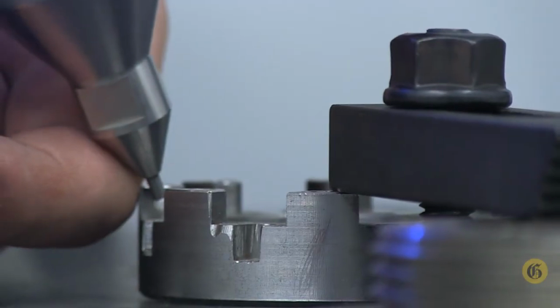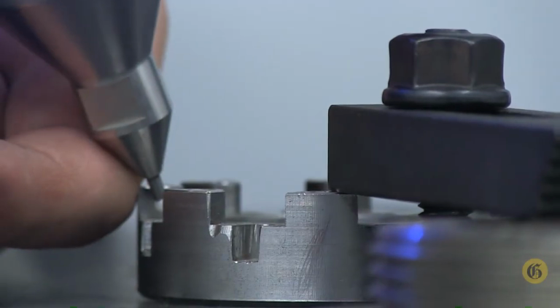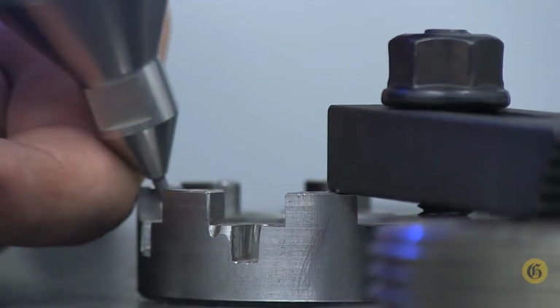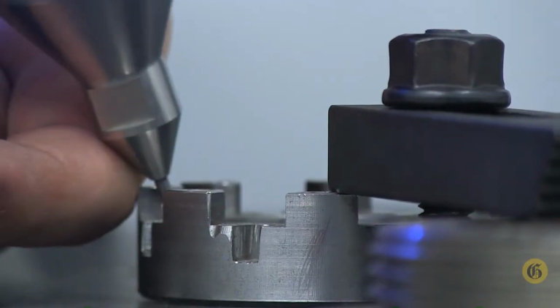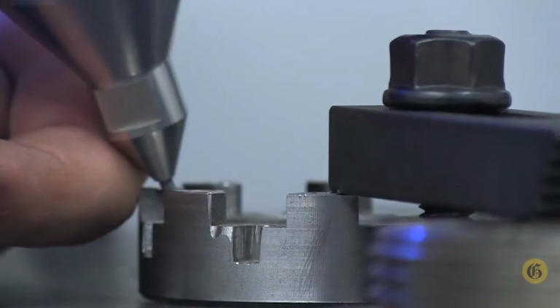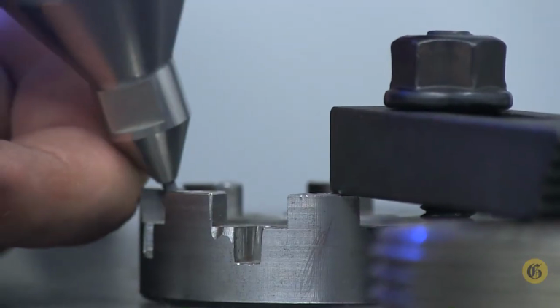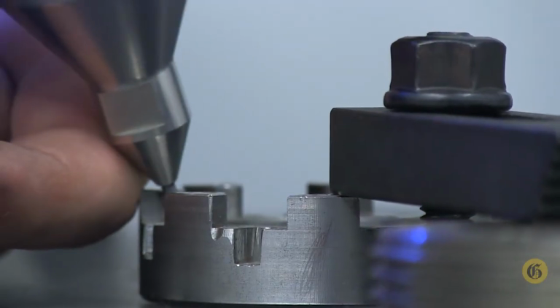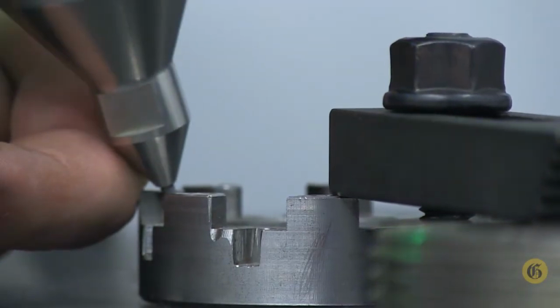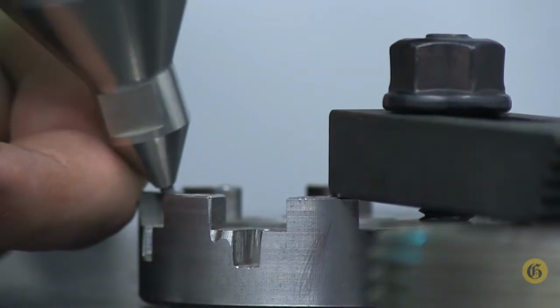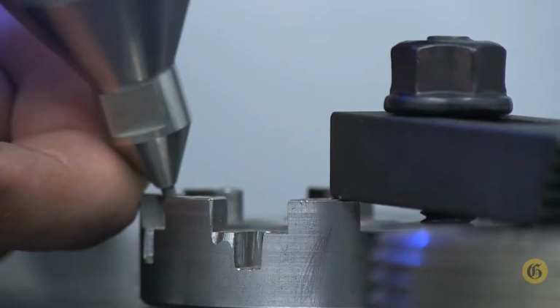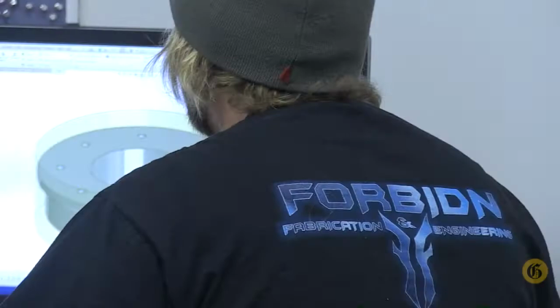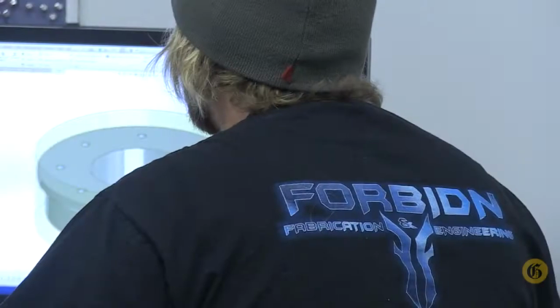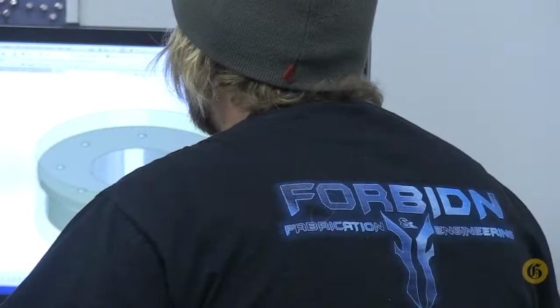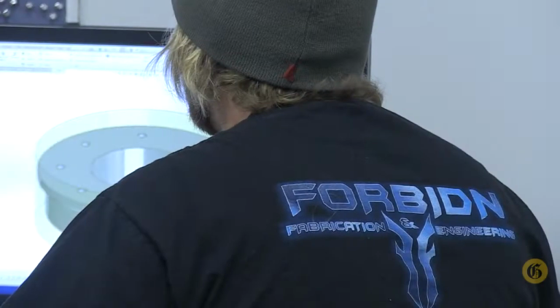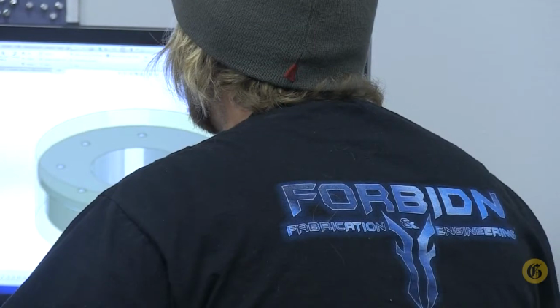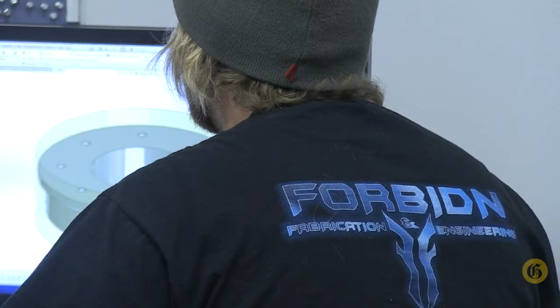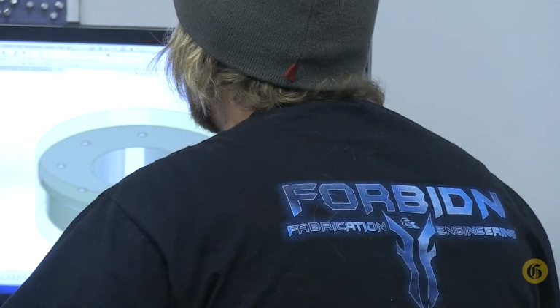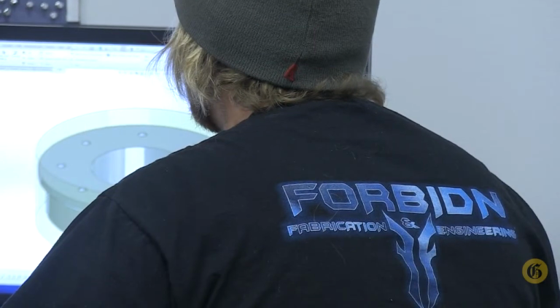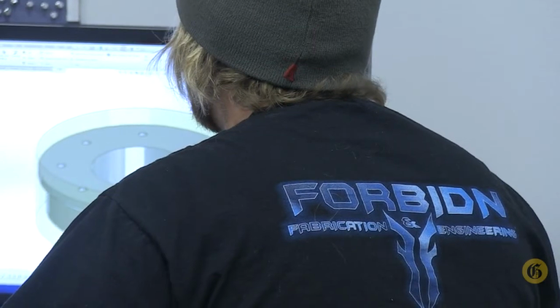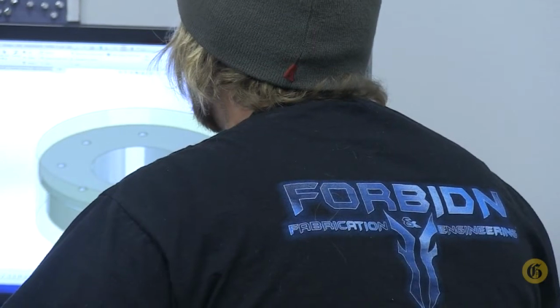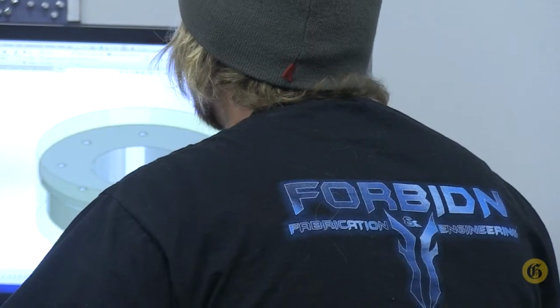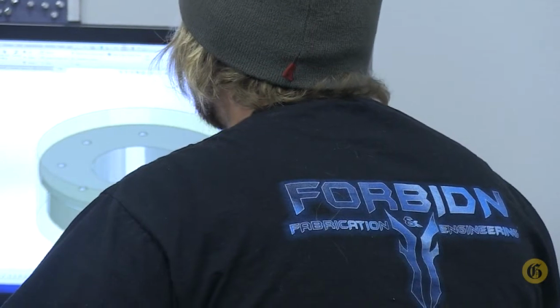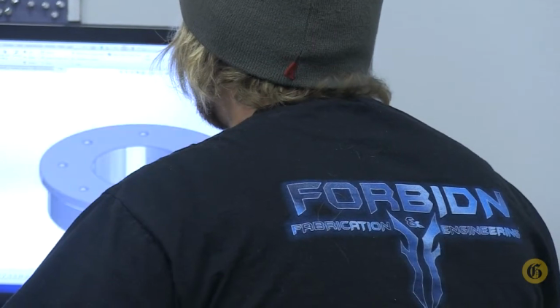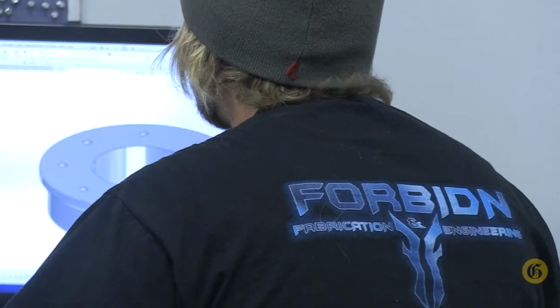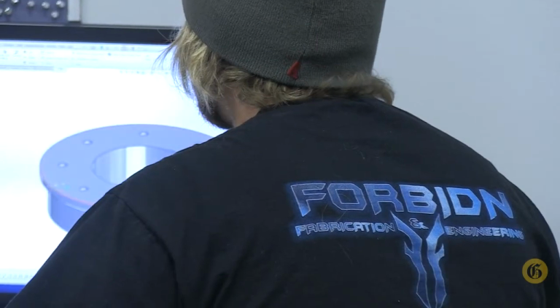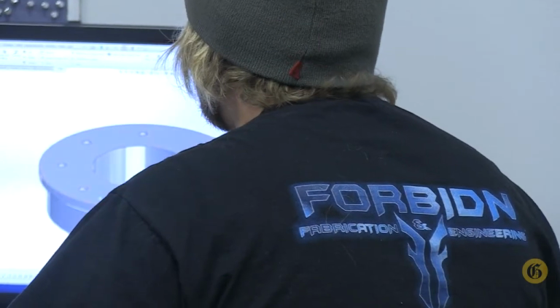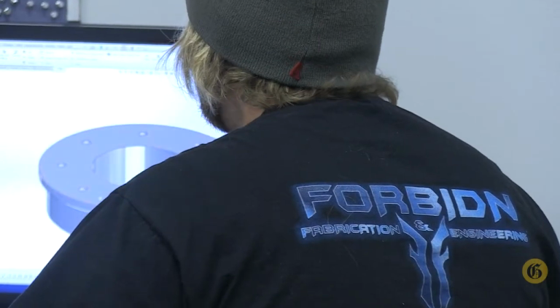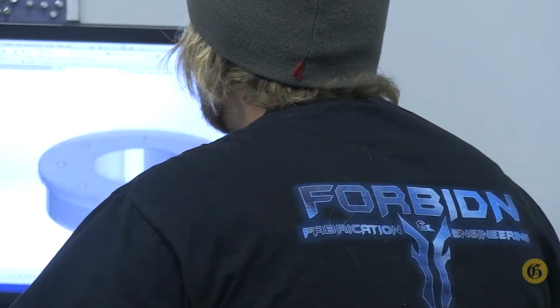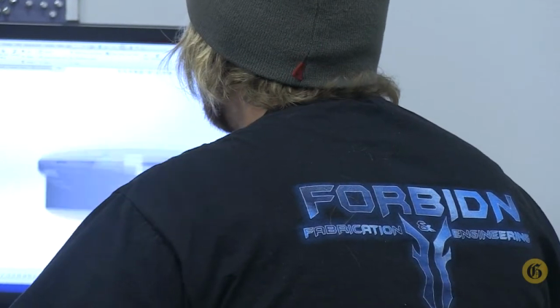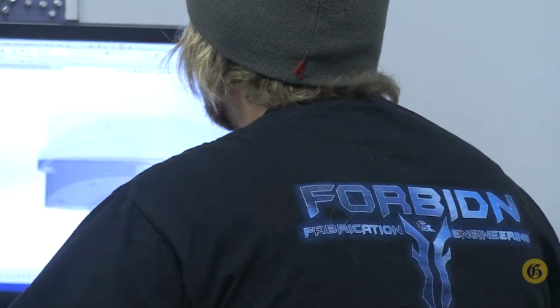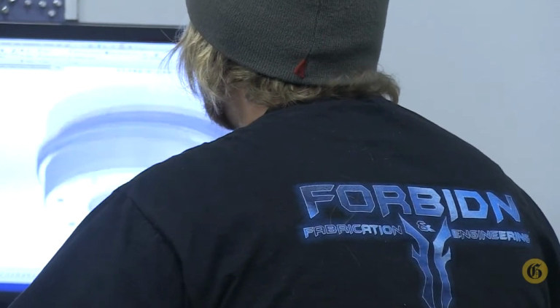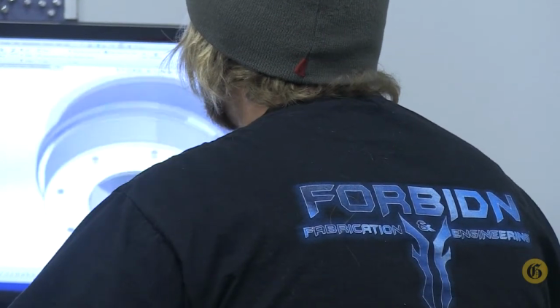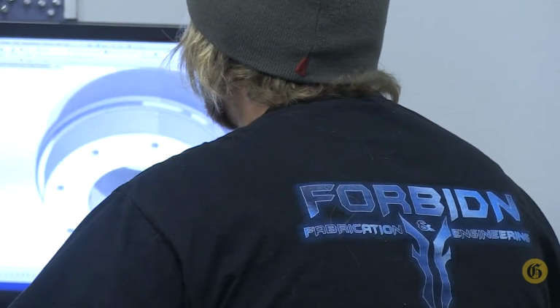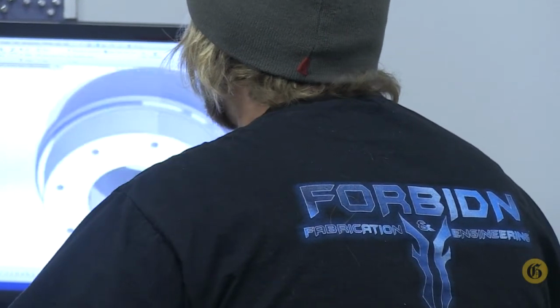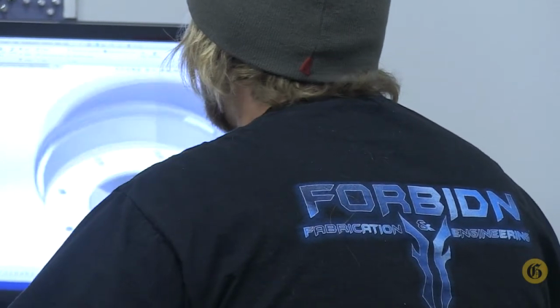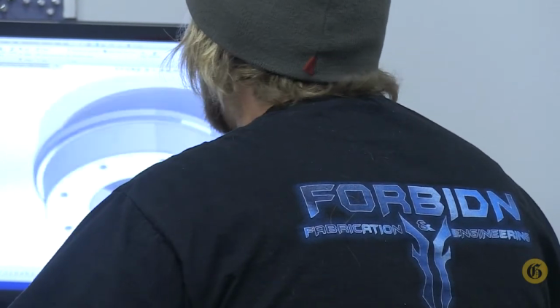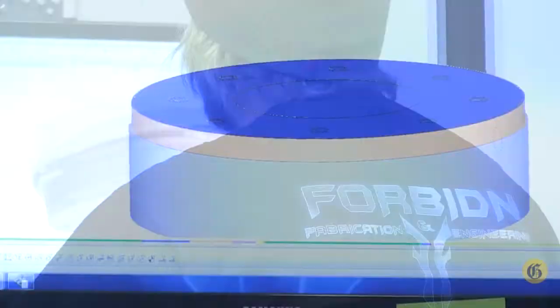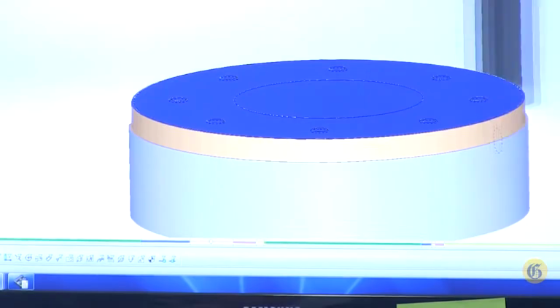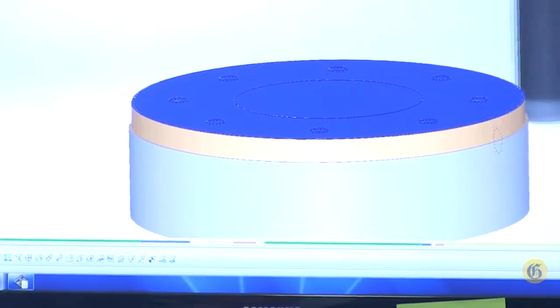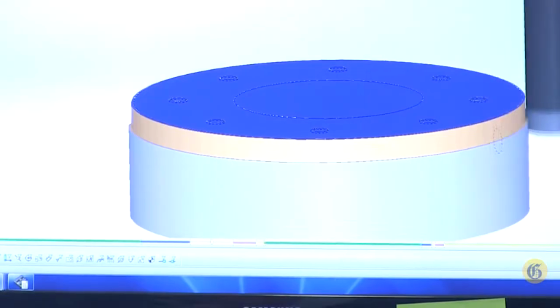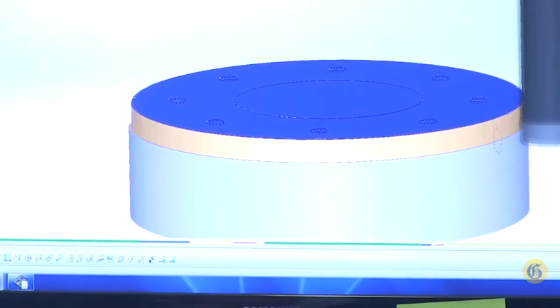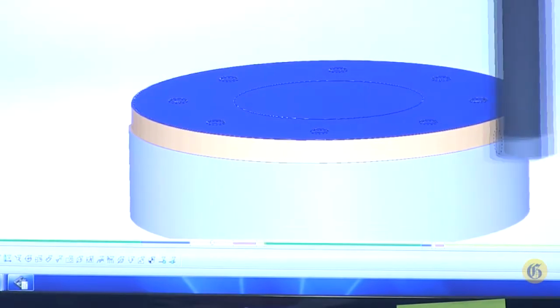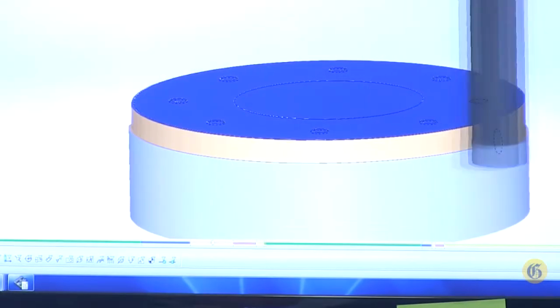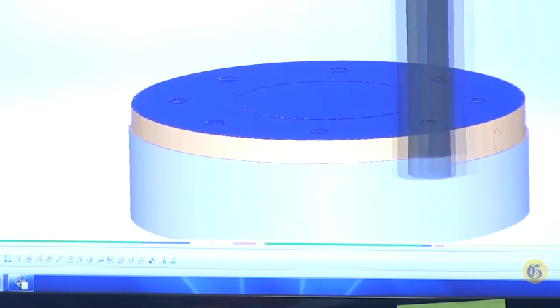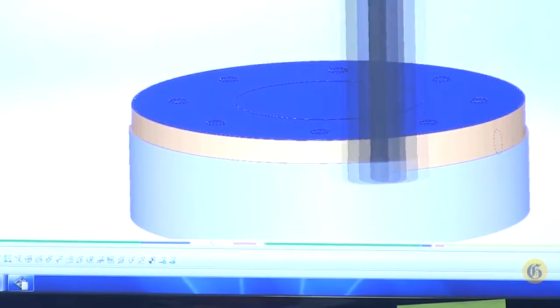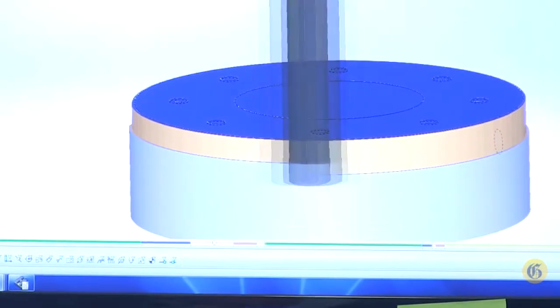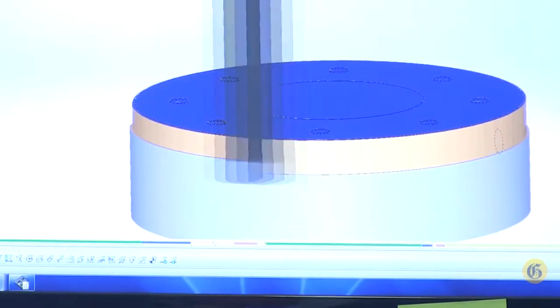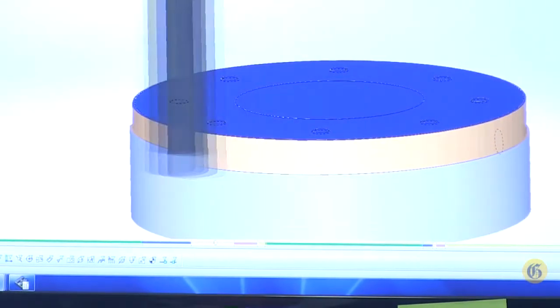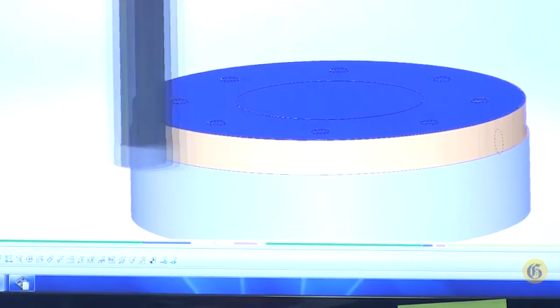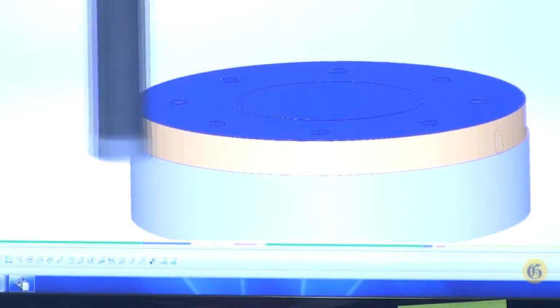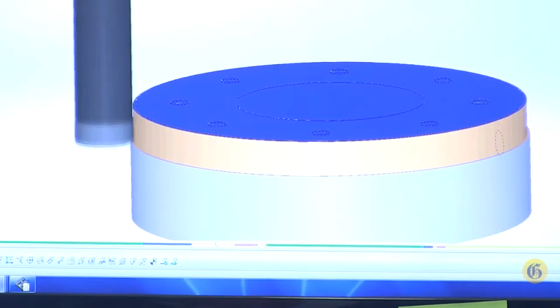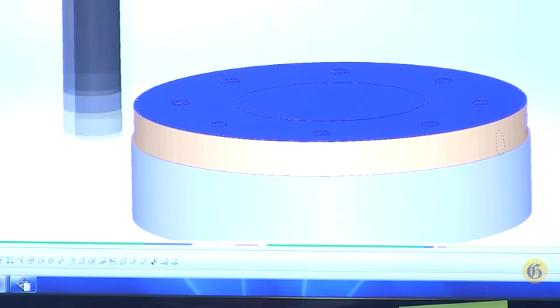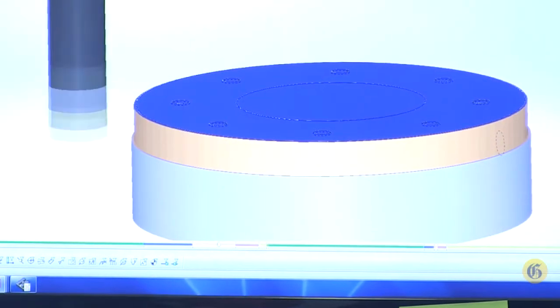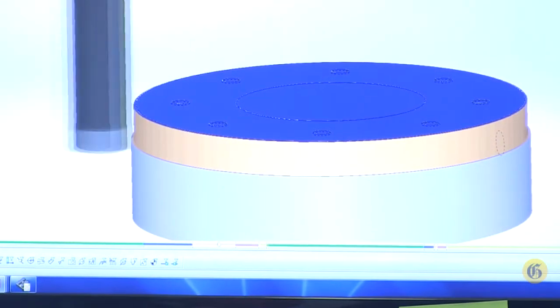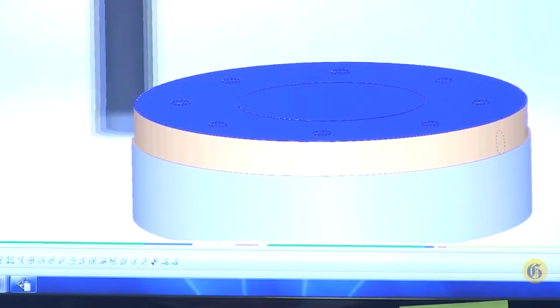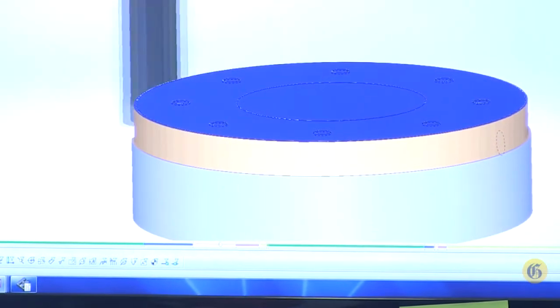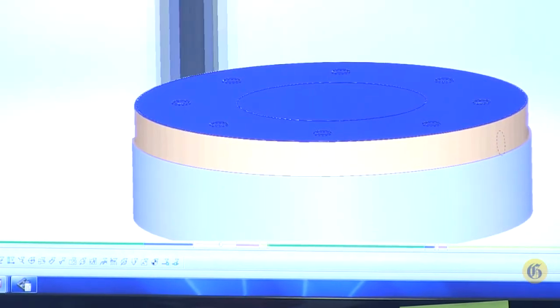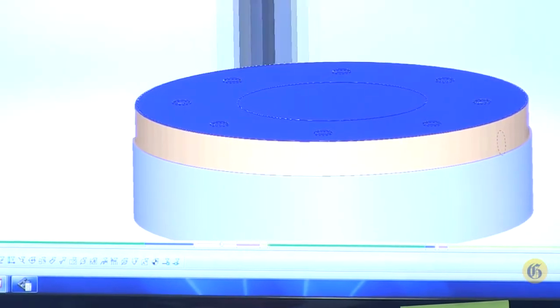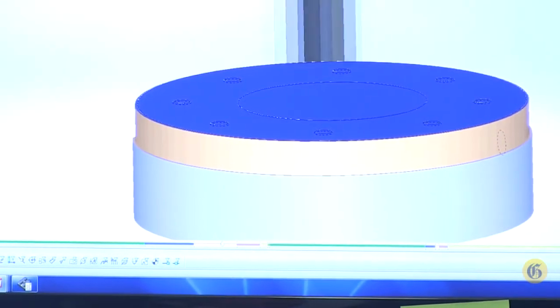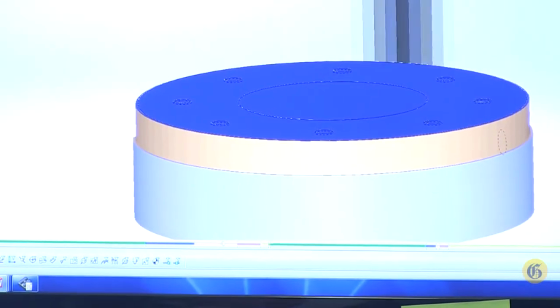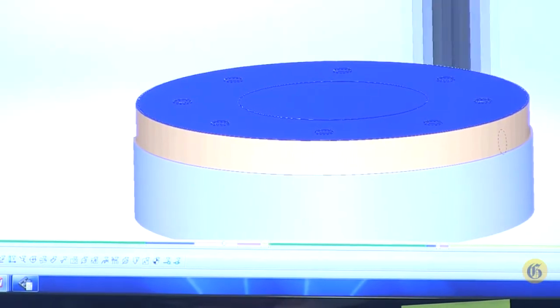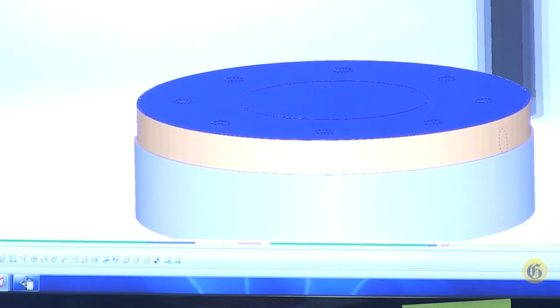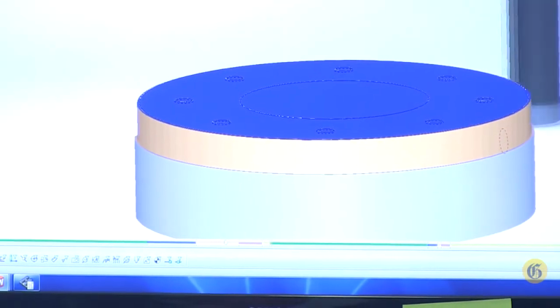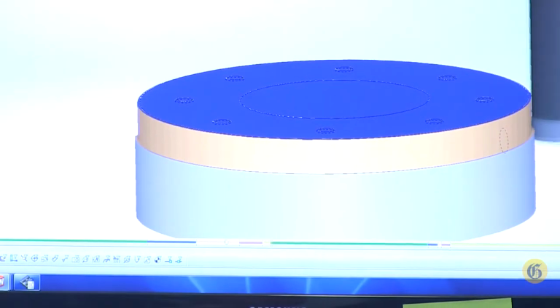Once we have model geometry with the arm we can then take it to our machine and produce parts accurately and quickly.